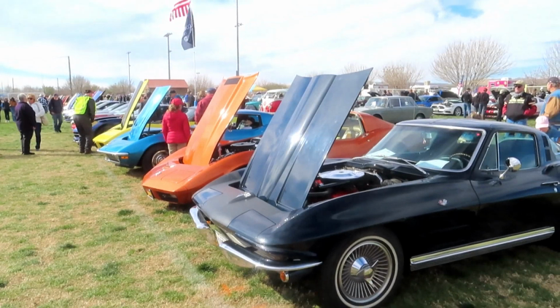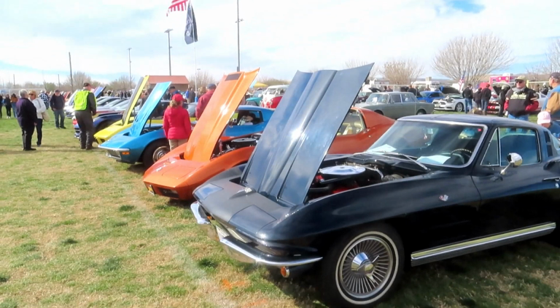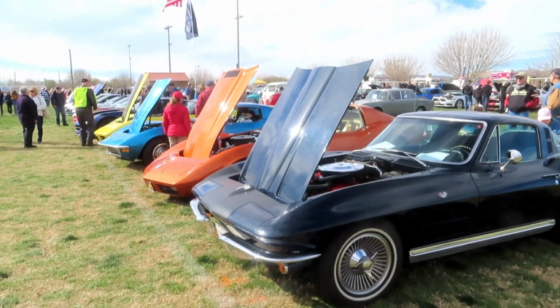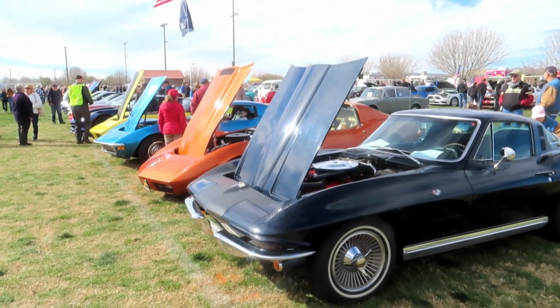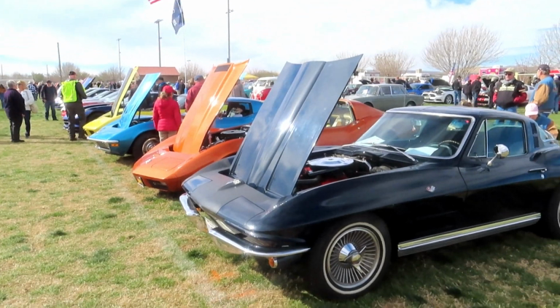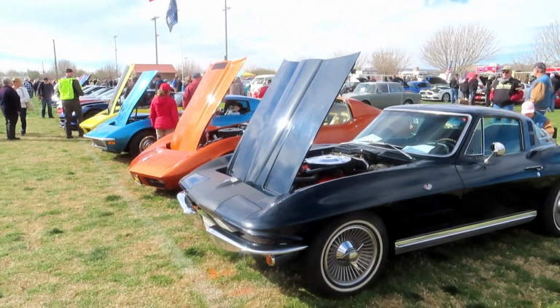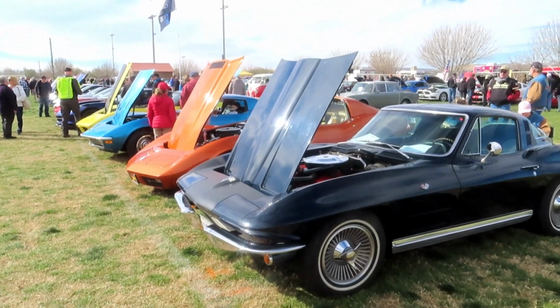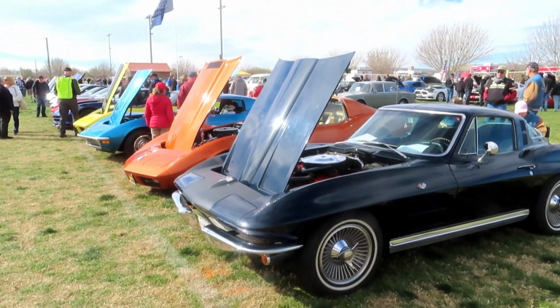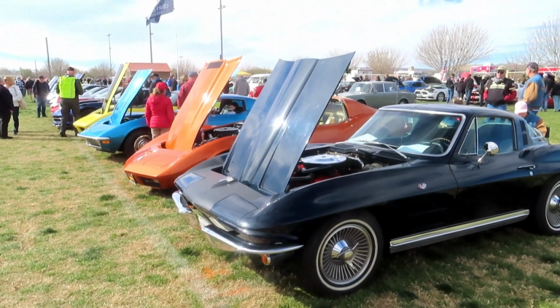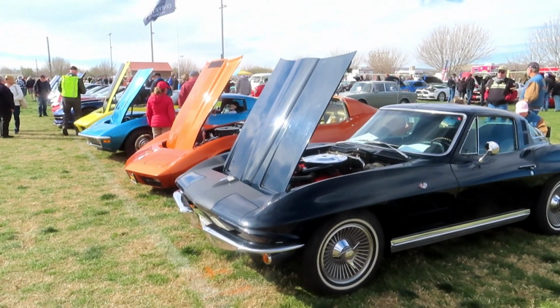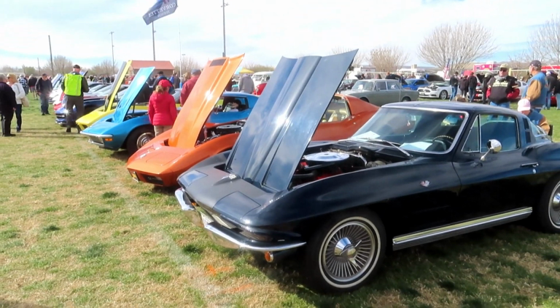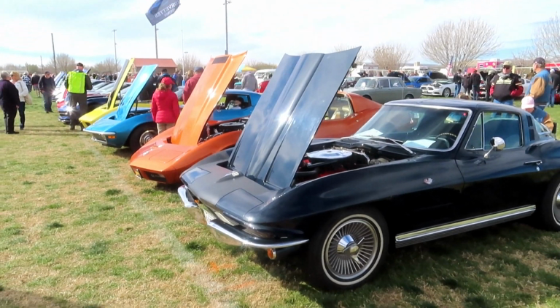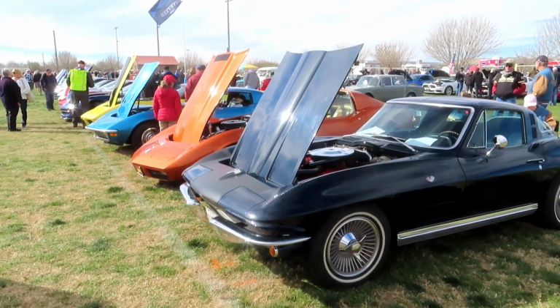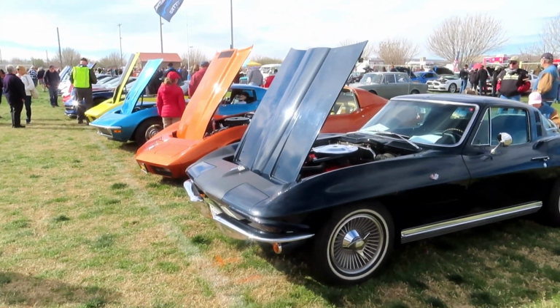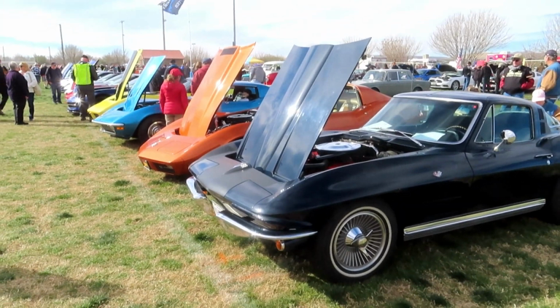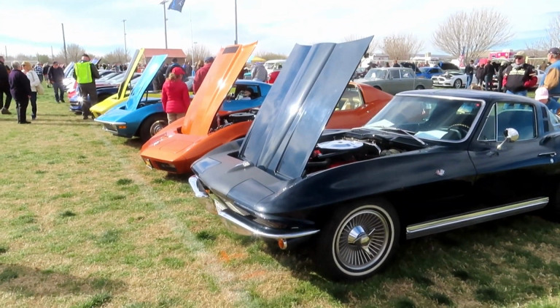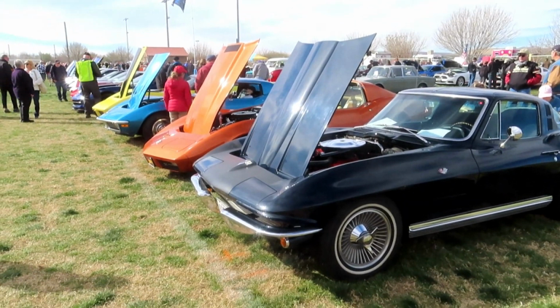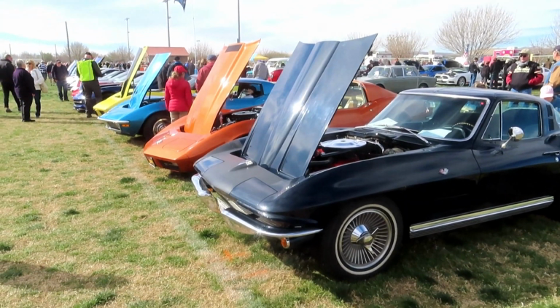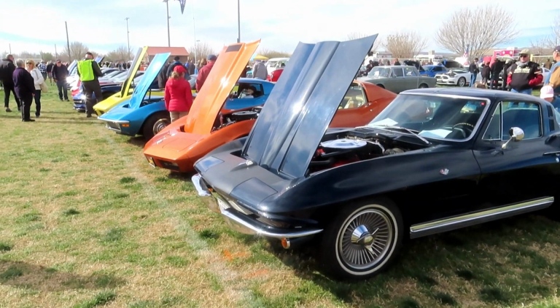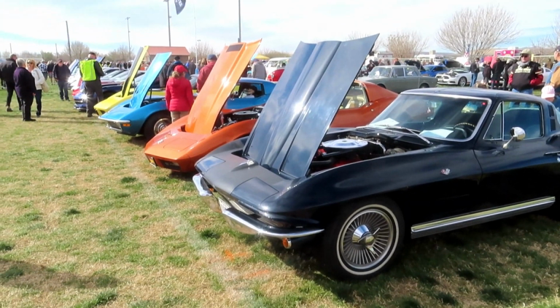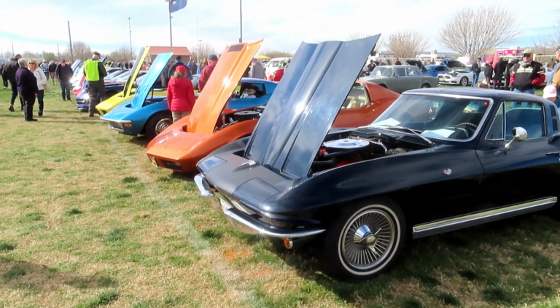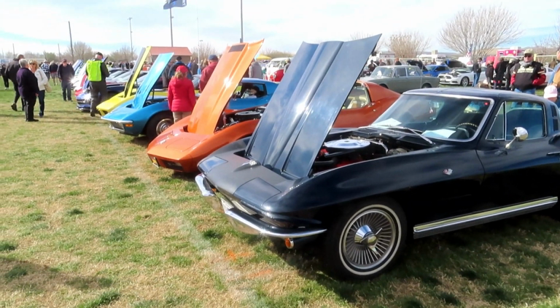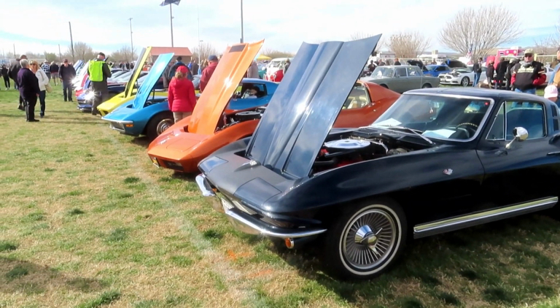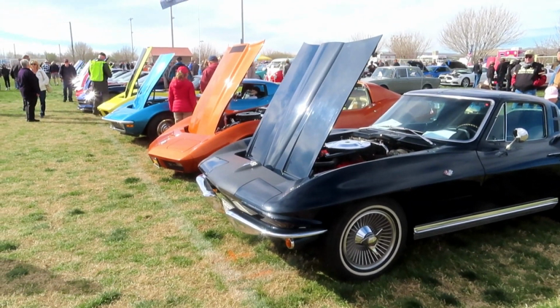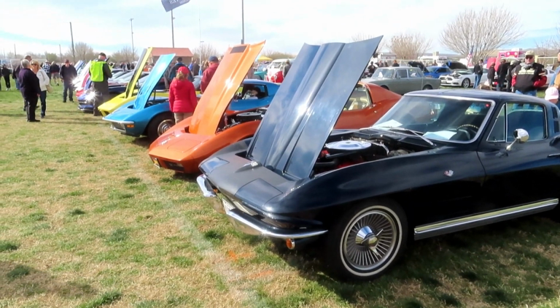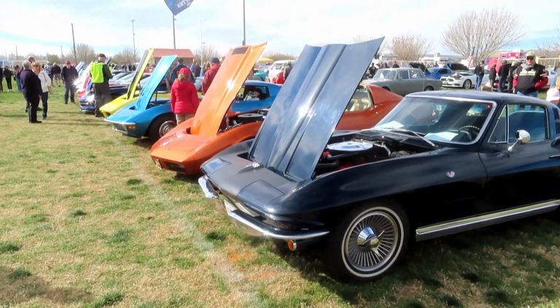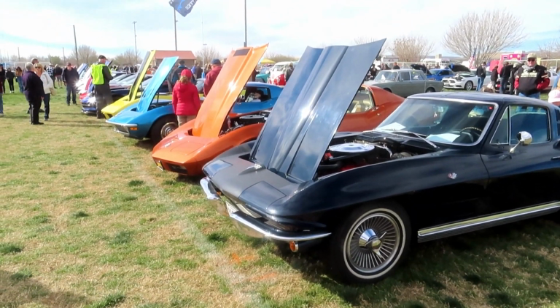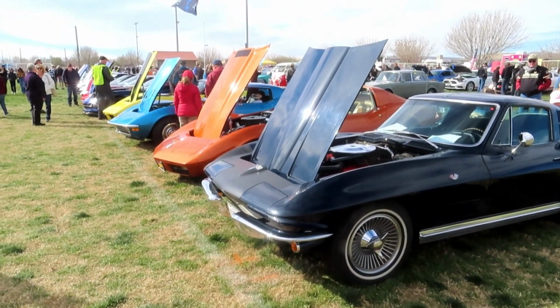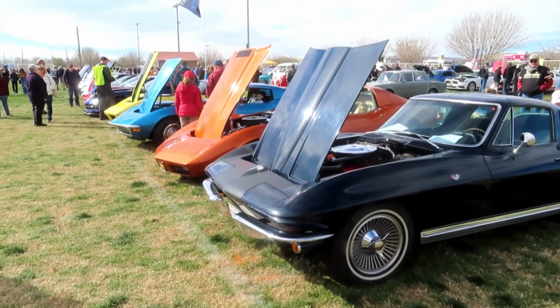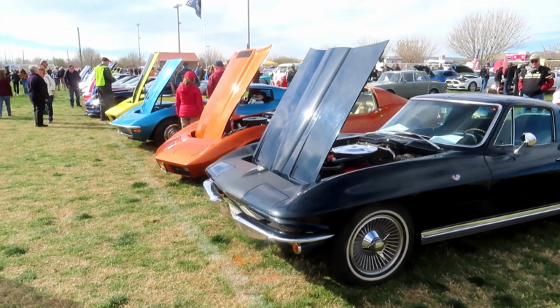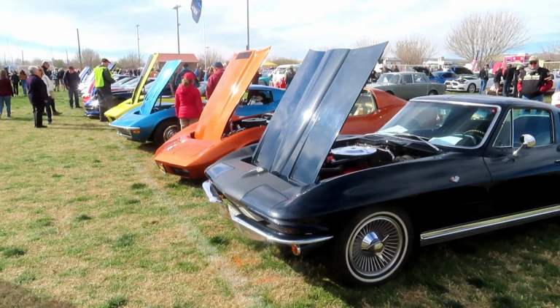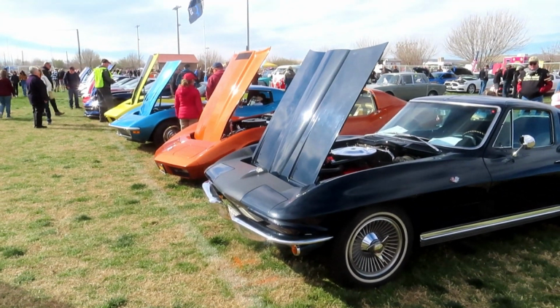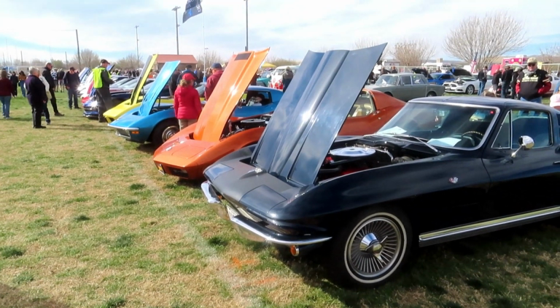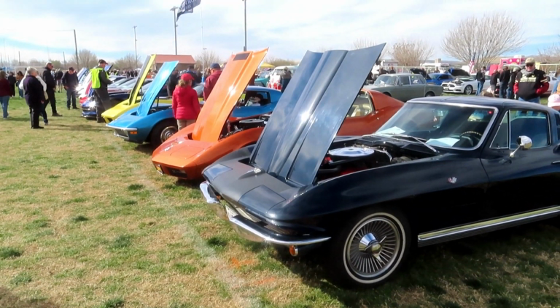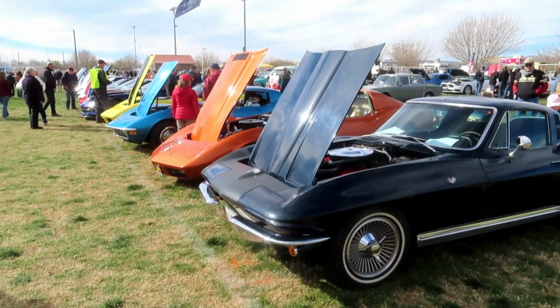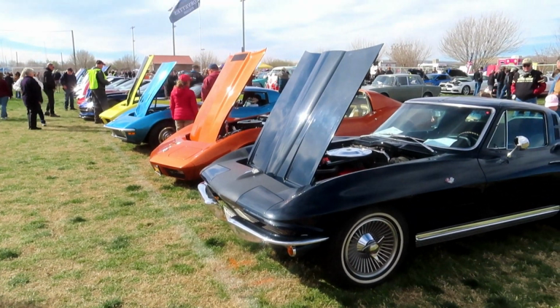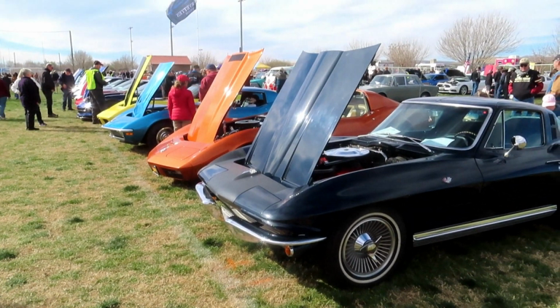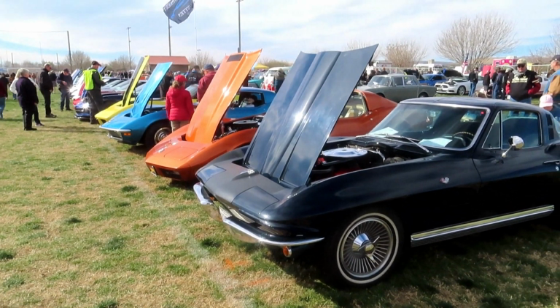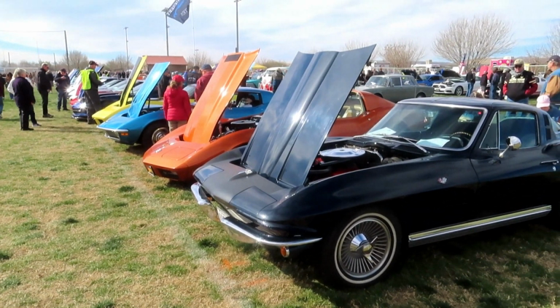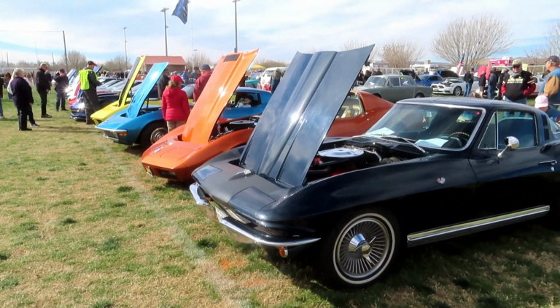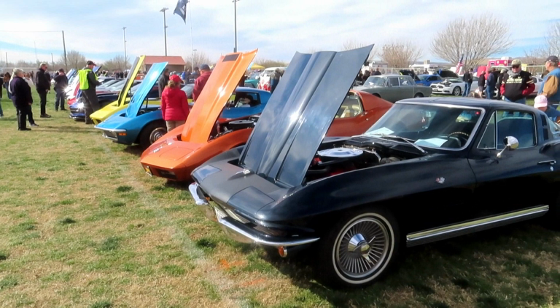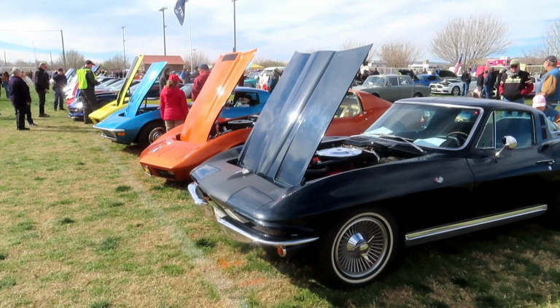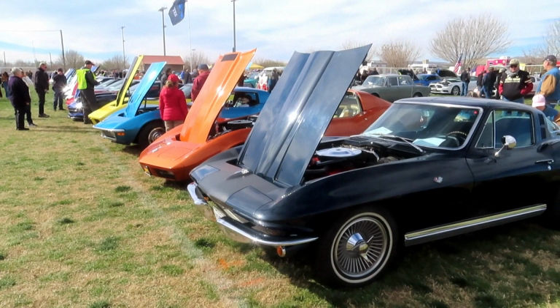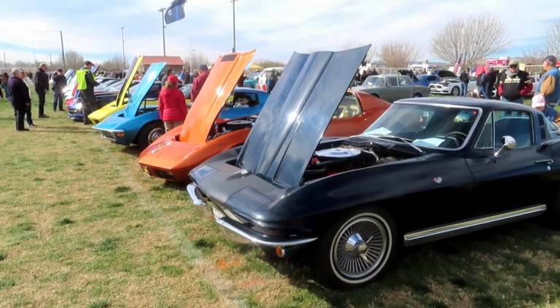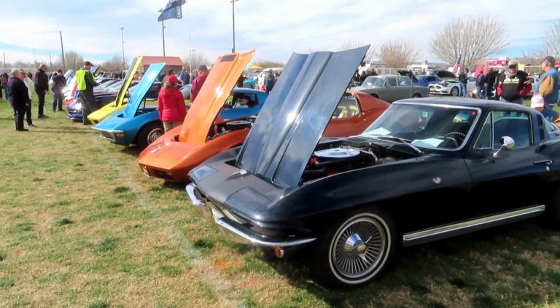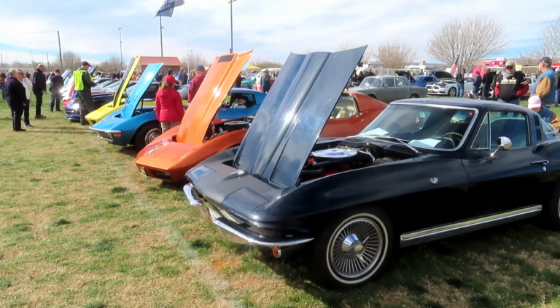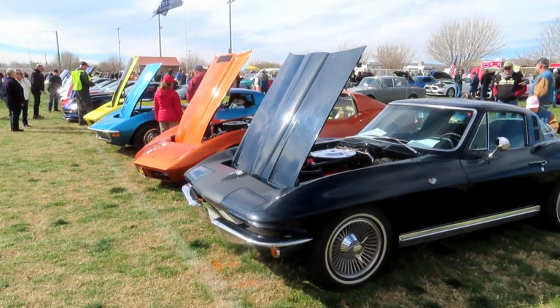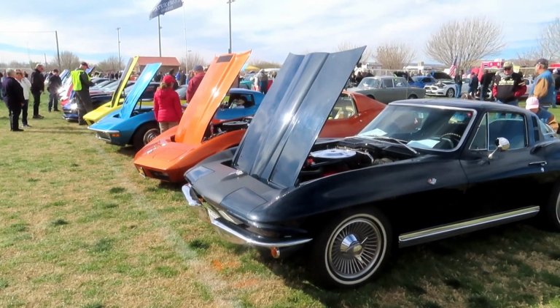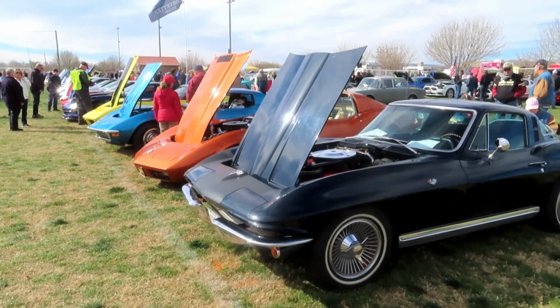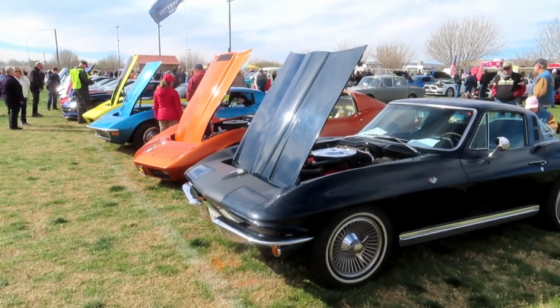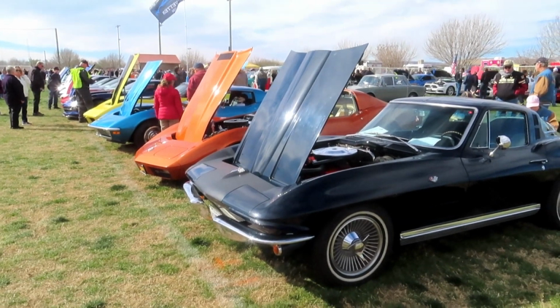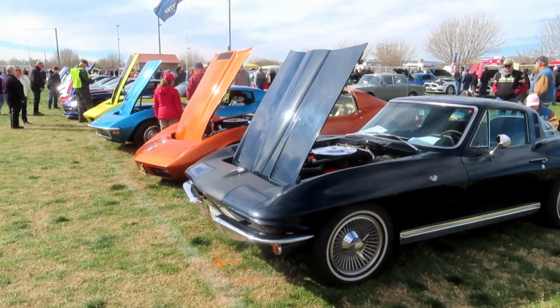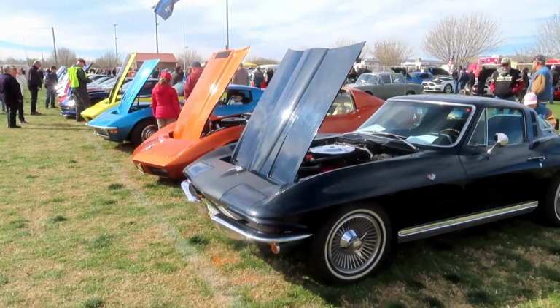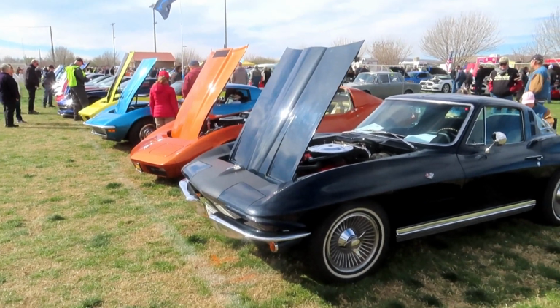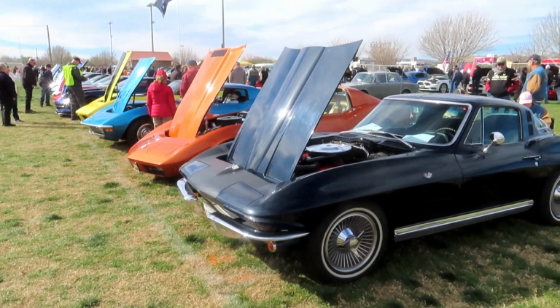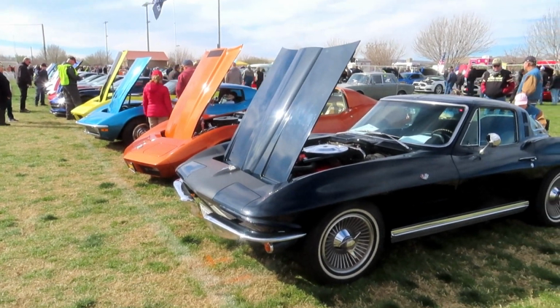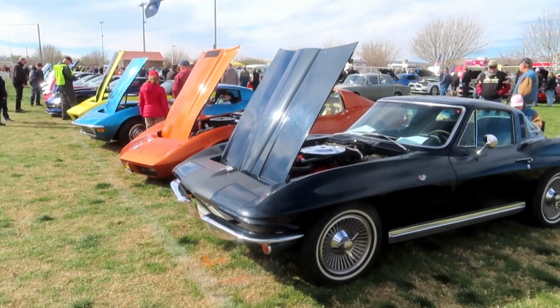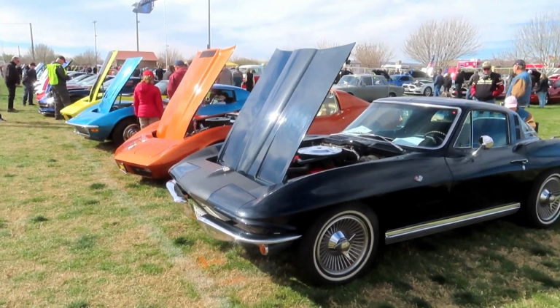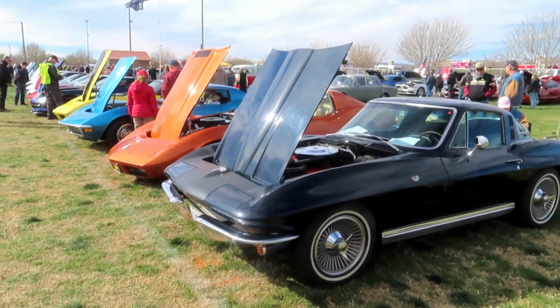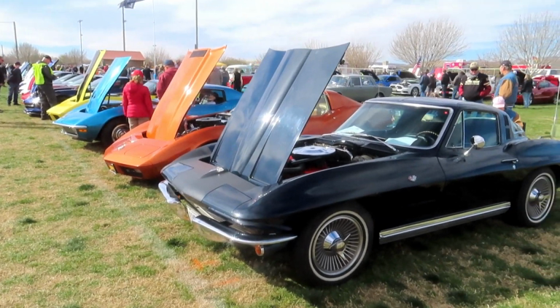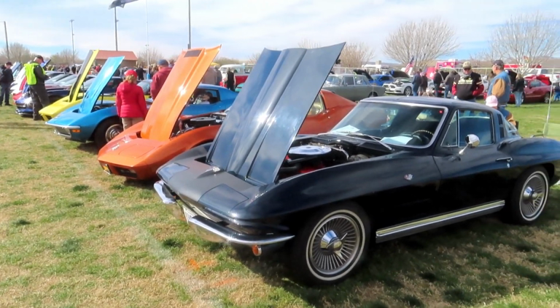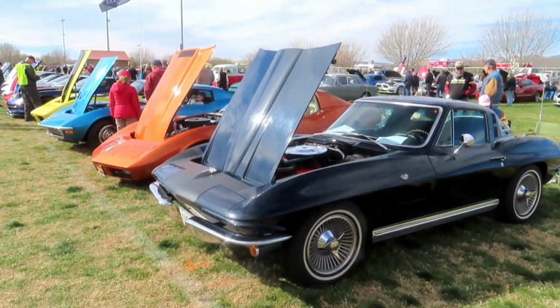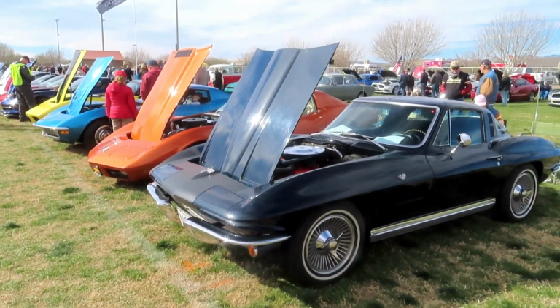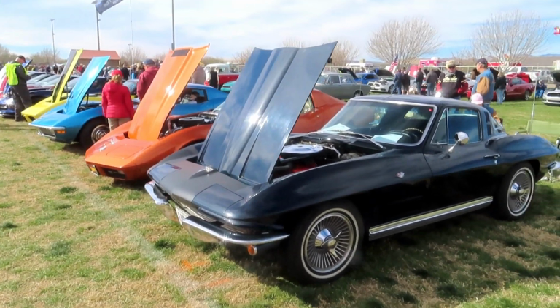Okay, I'm gonna take a walk down Corvette Road. There's quite a few of them — I think there's 27 here today at the show. We're gonna start with this 64.